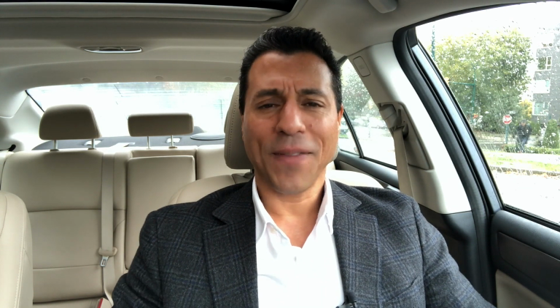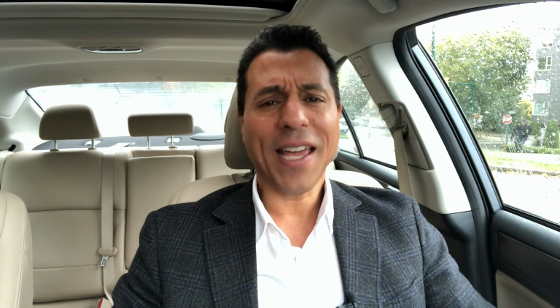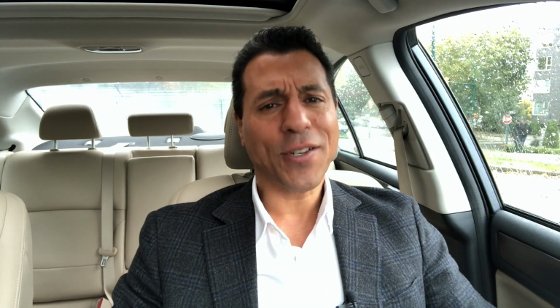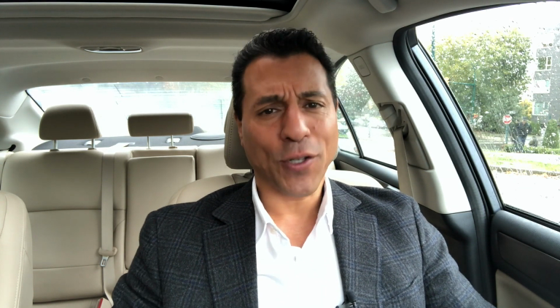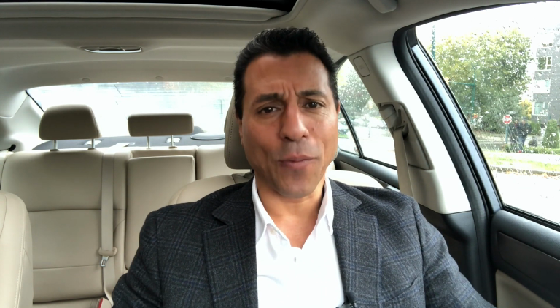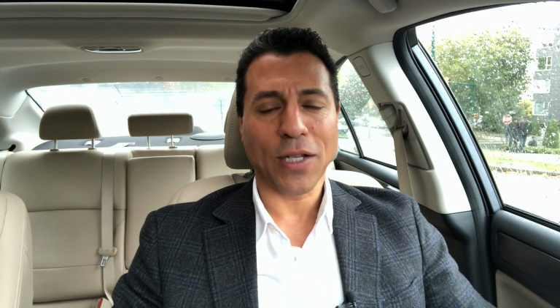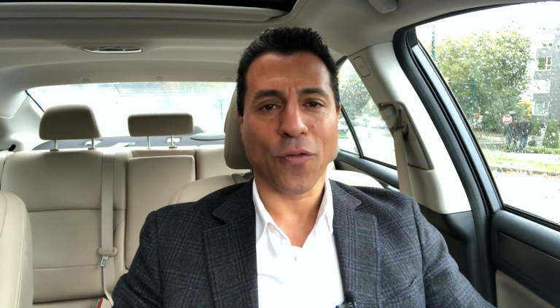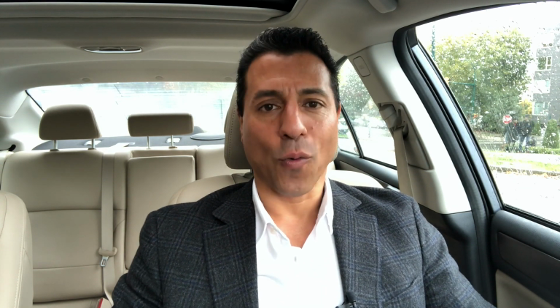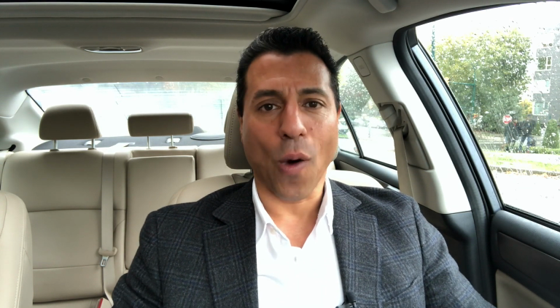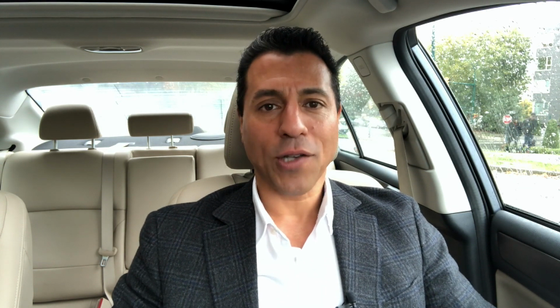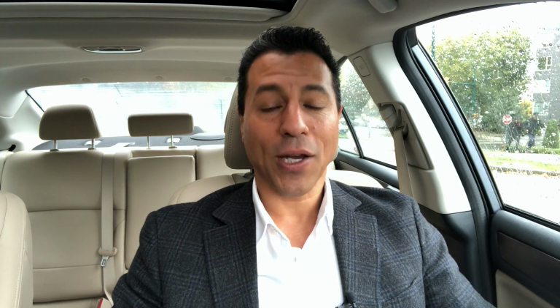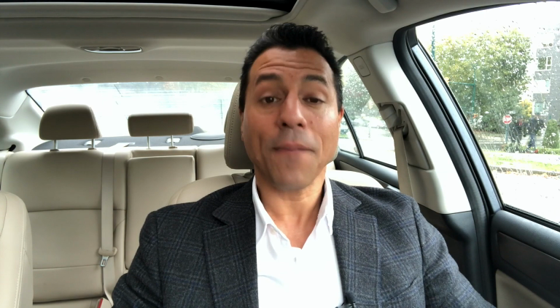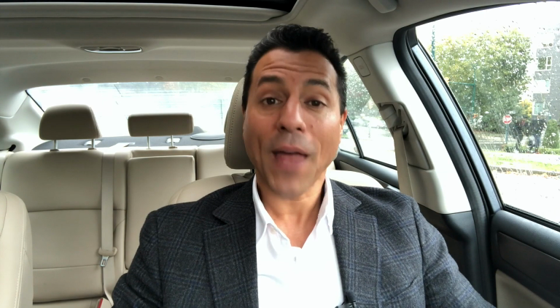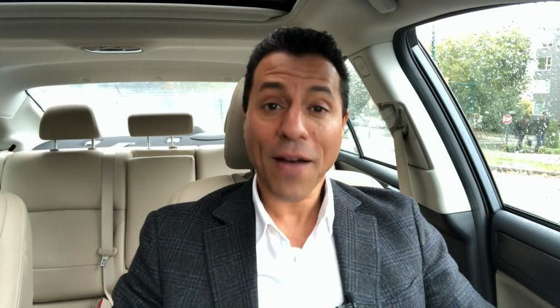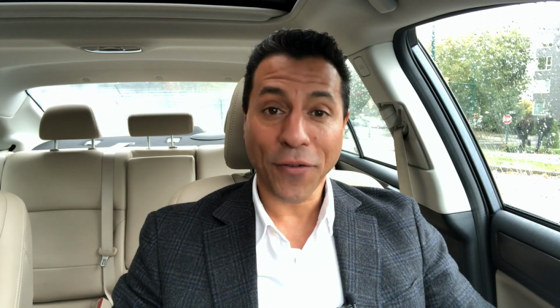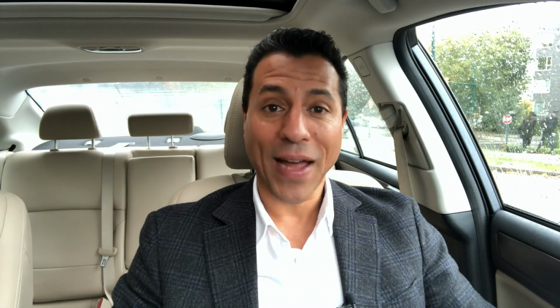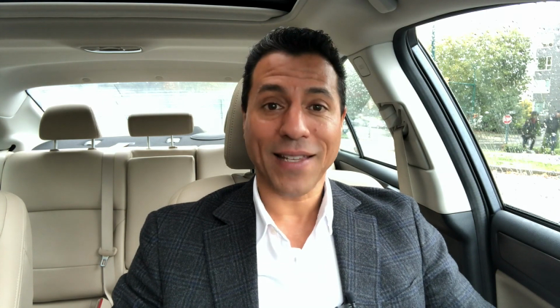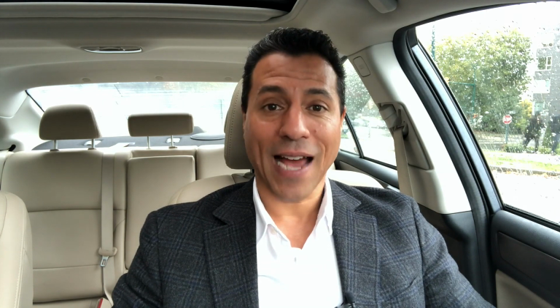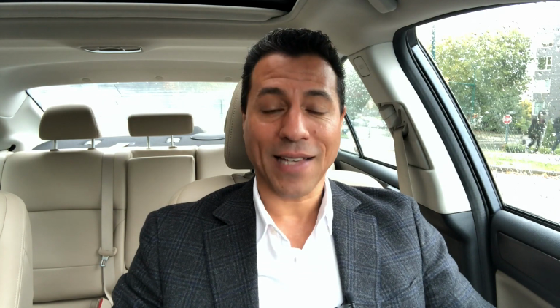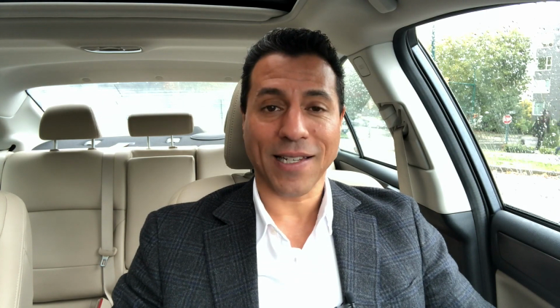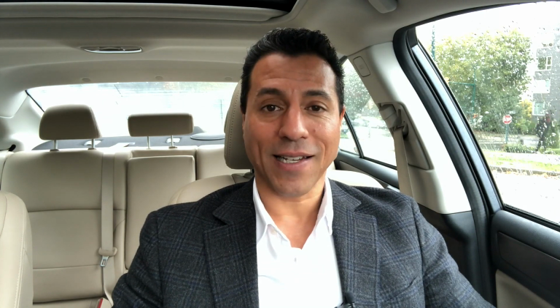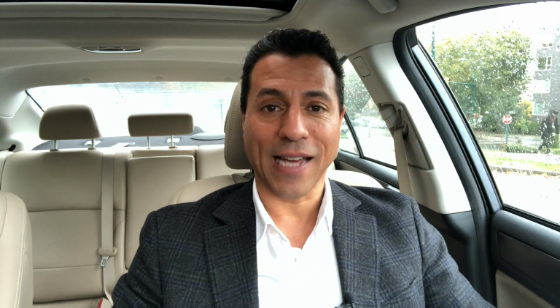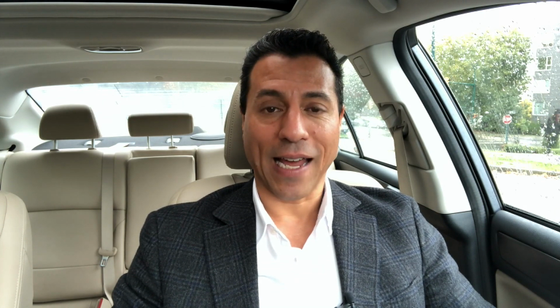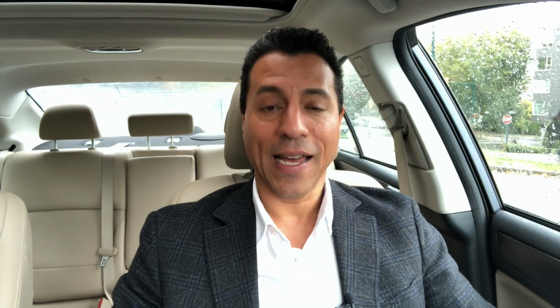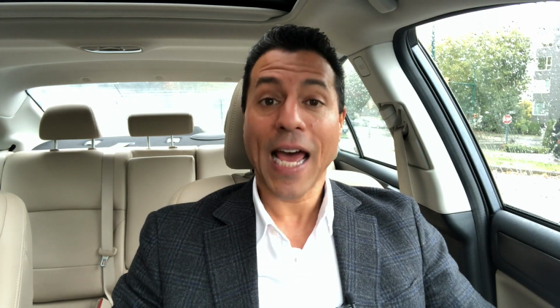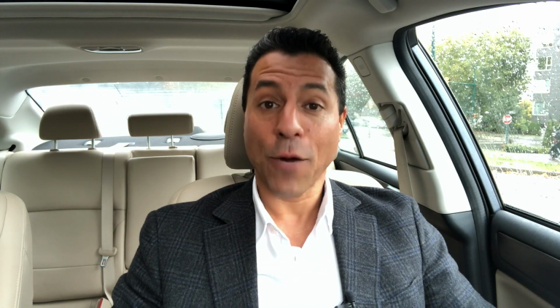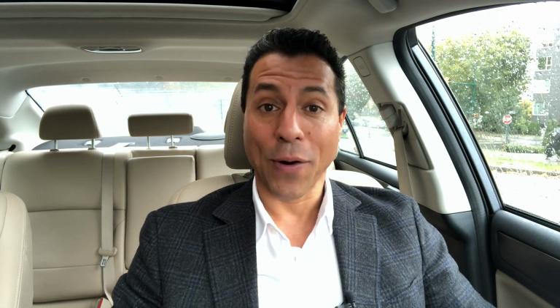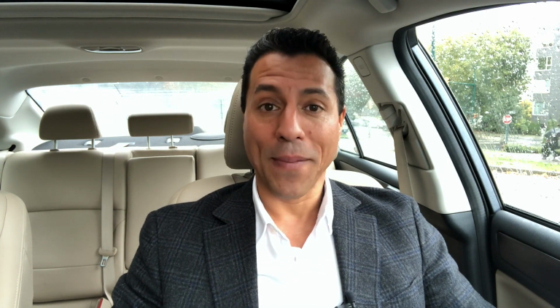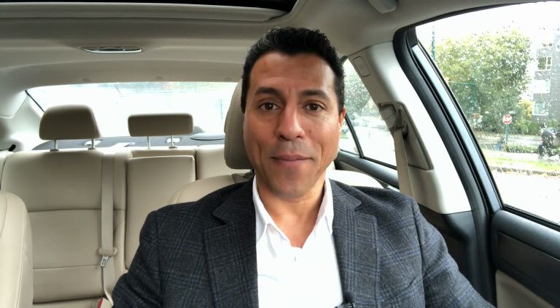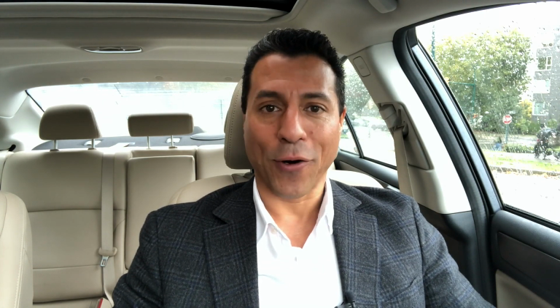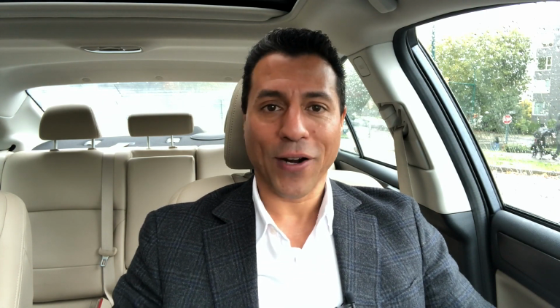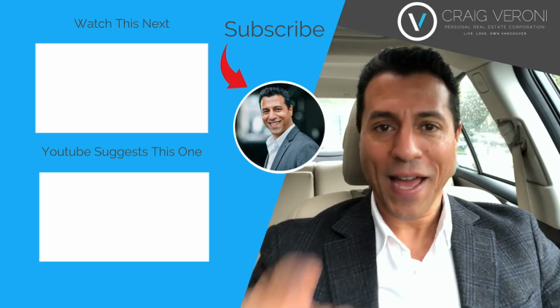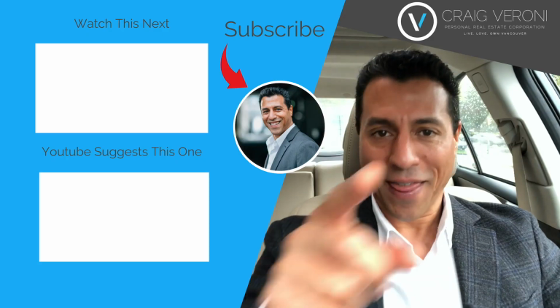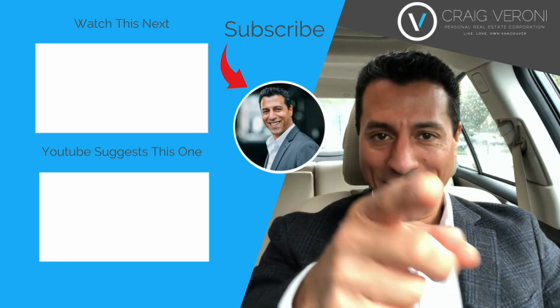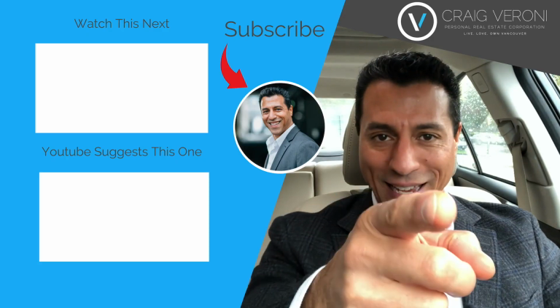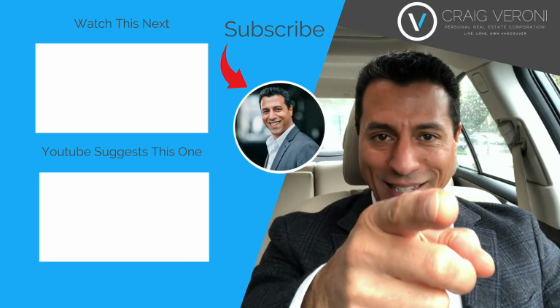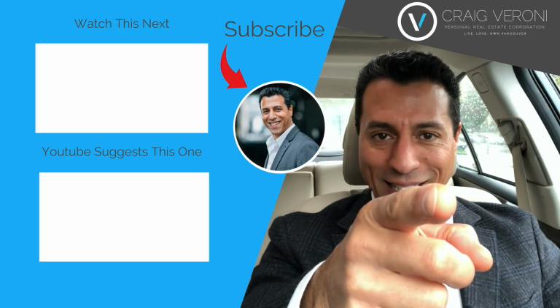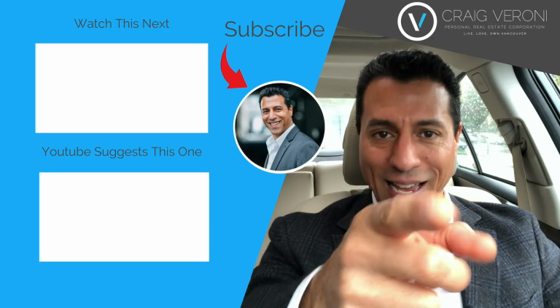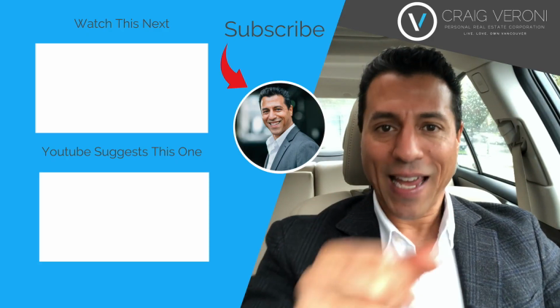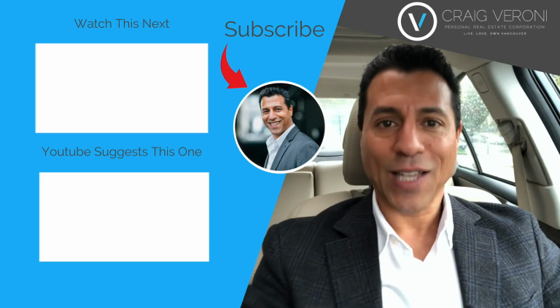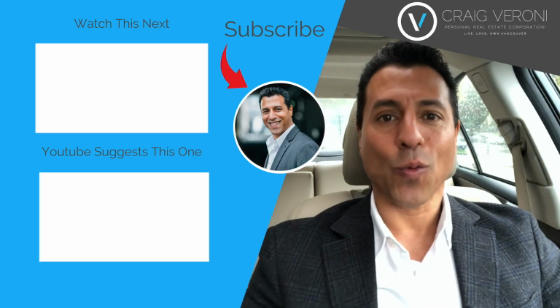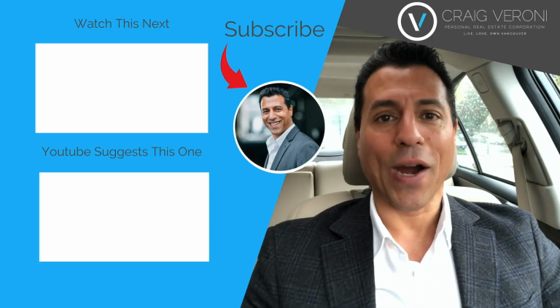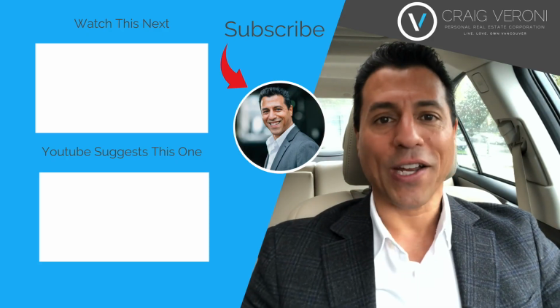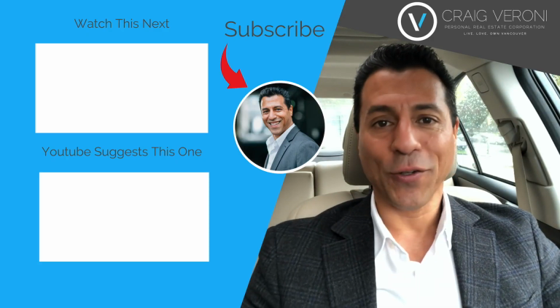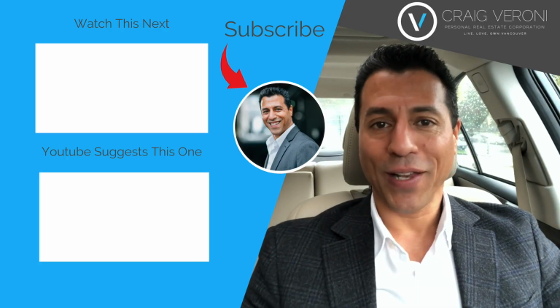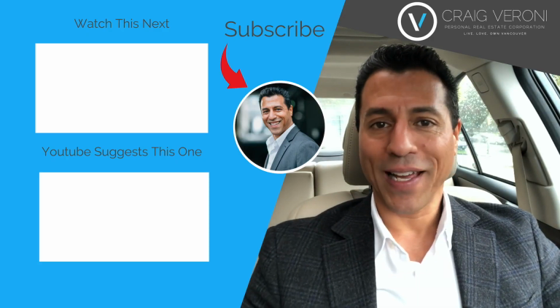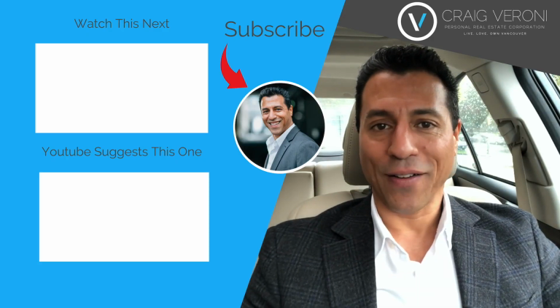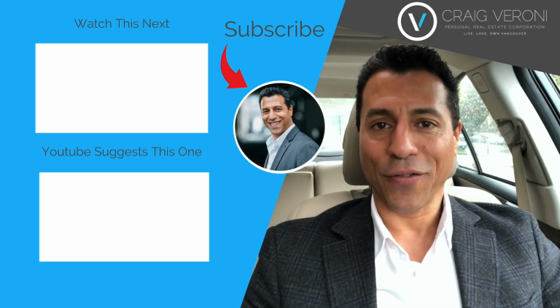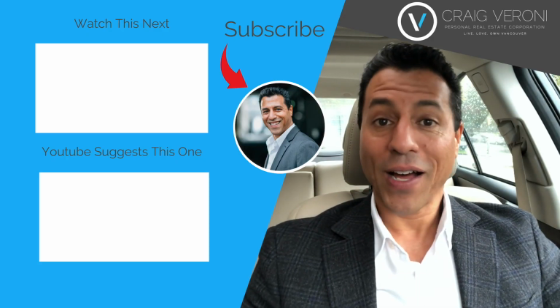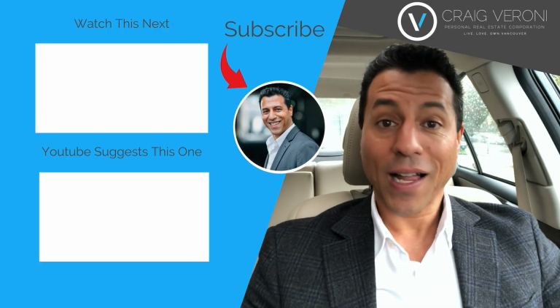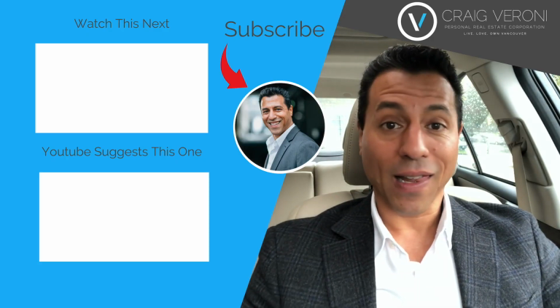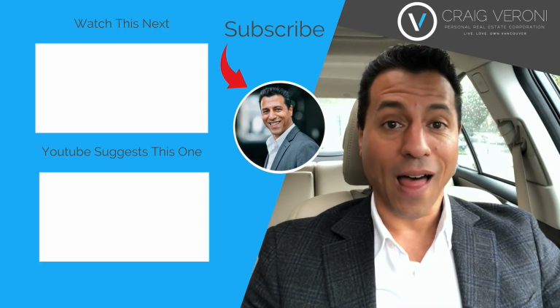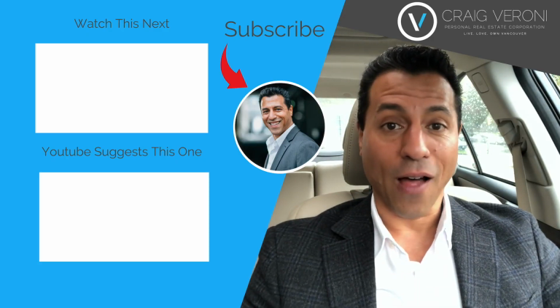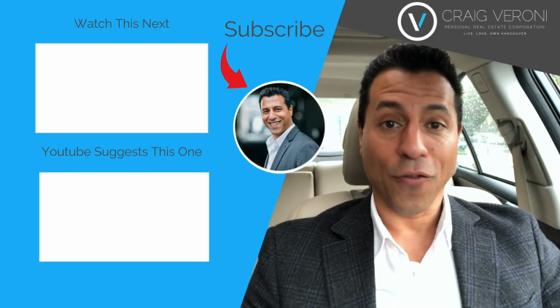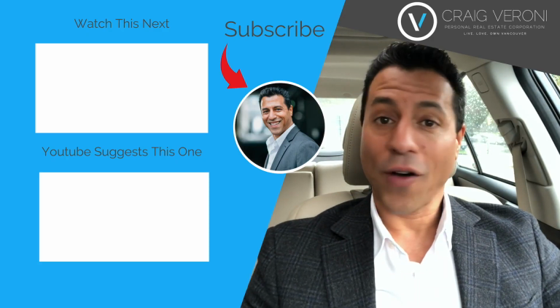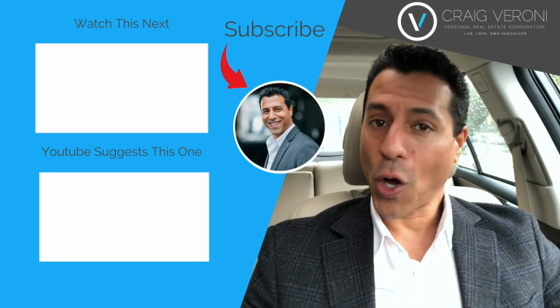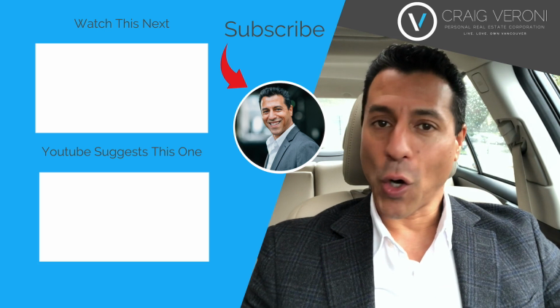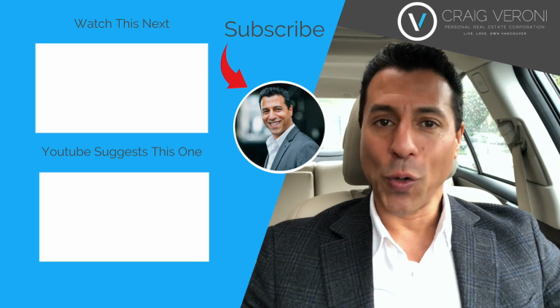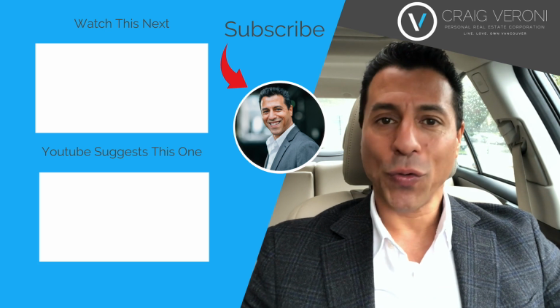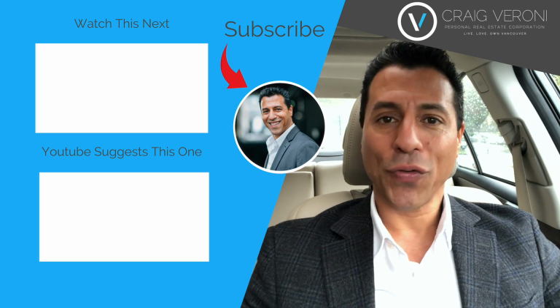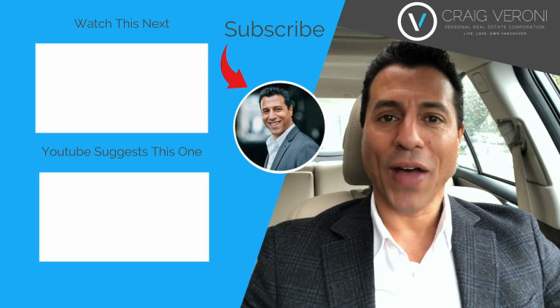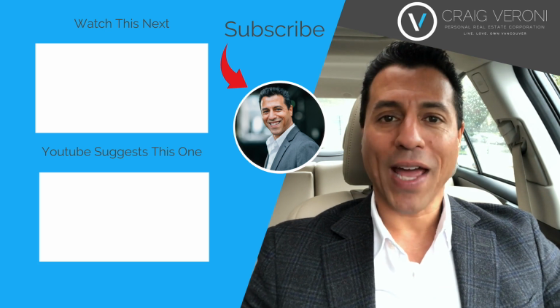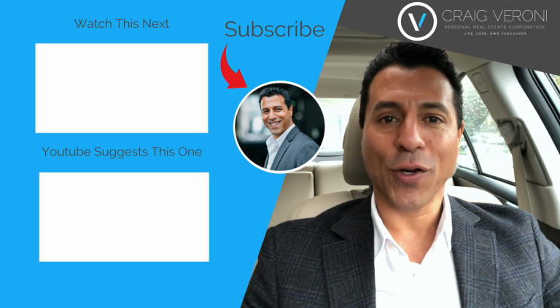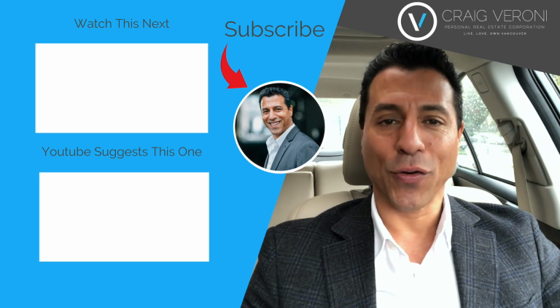Thank you so much for watching. Have a fantastic day and remember — this is where you live, love, own Vancouver.